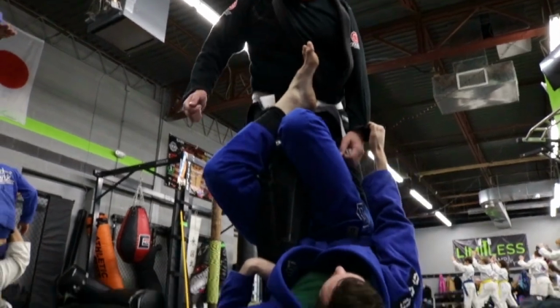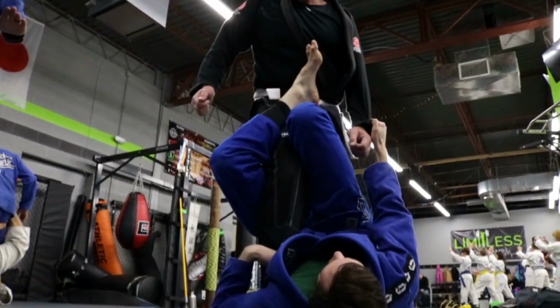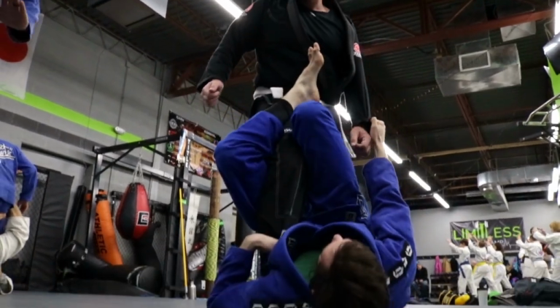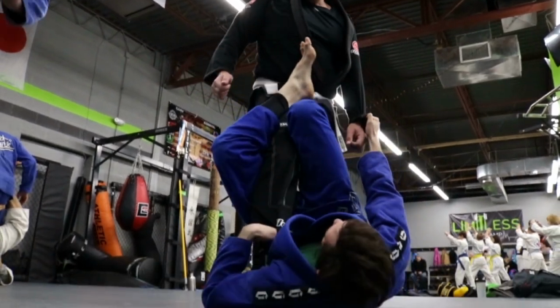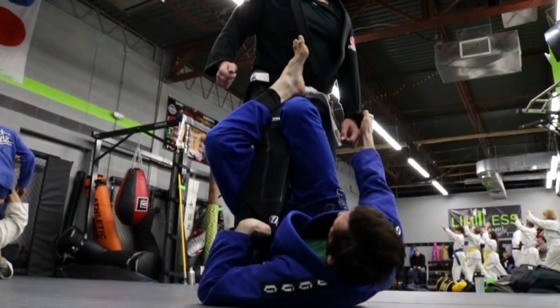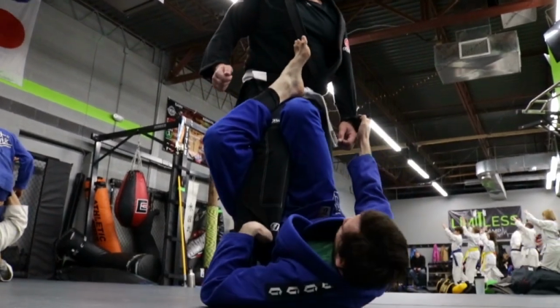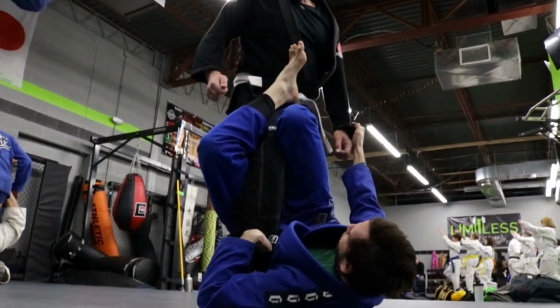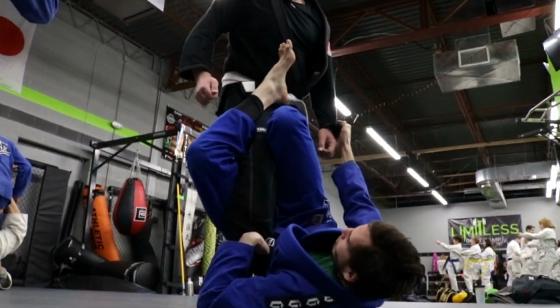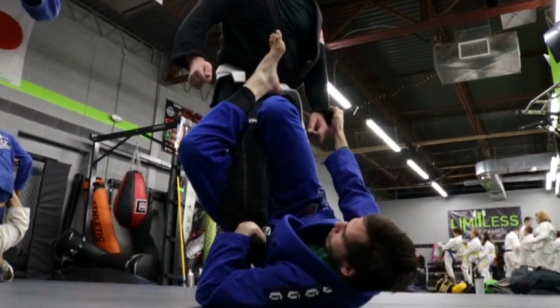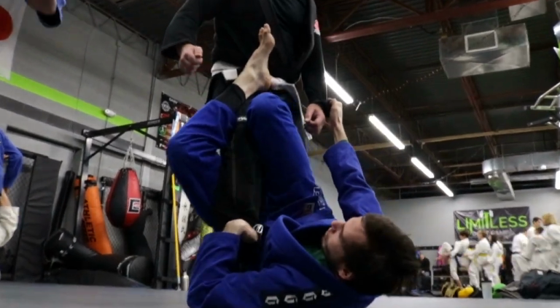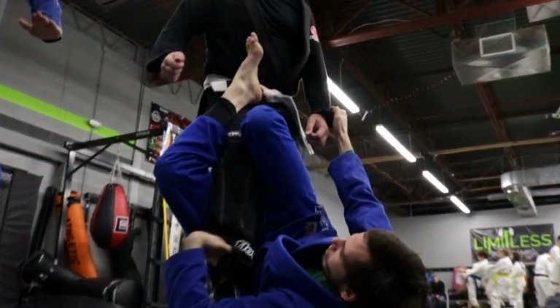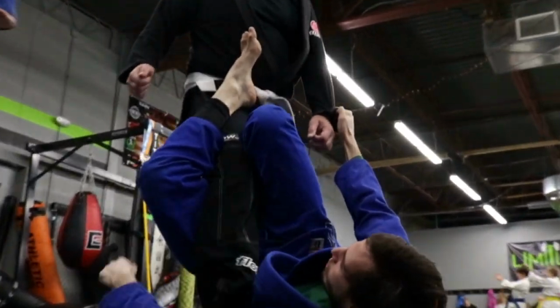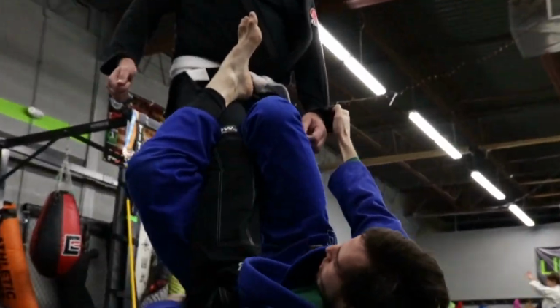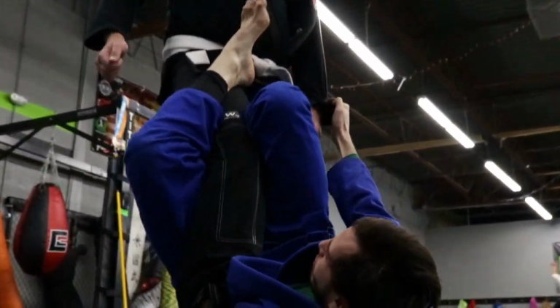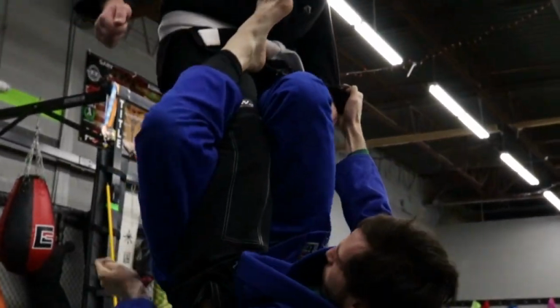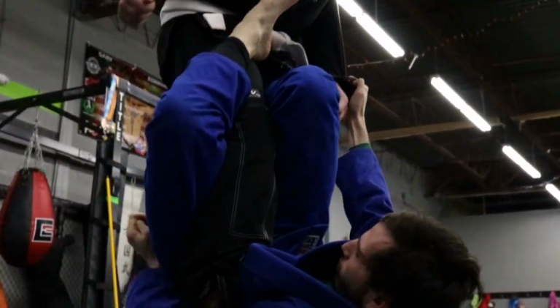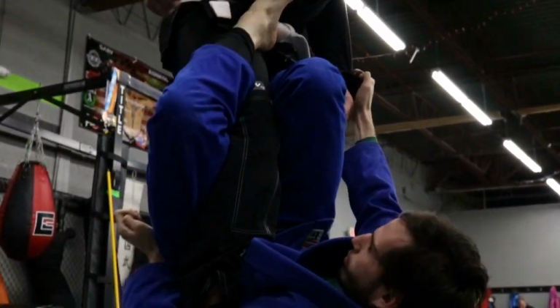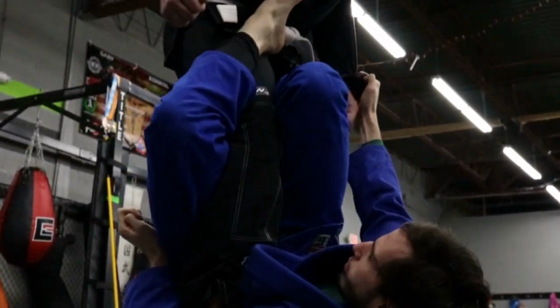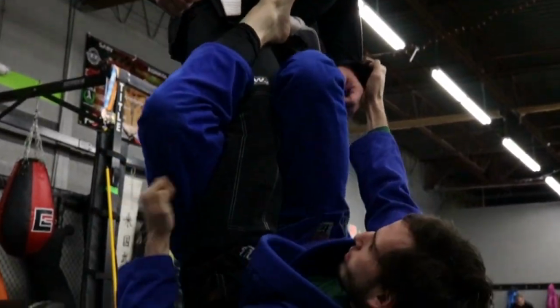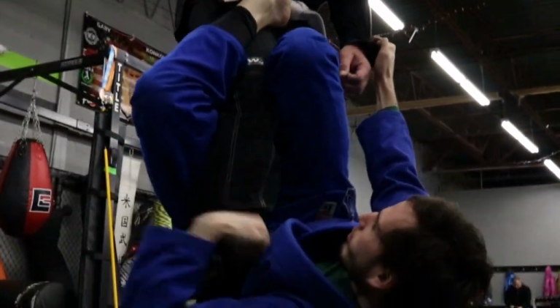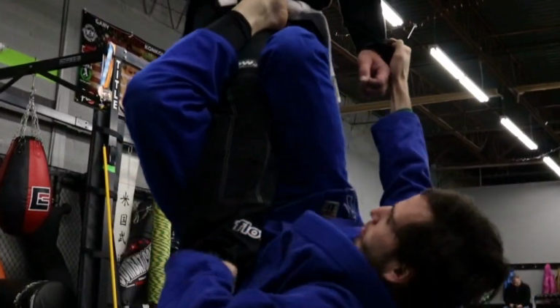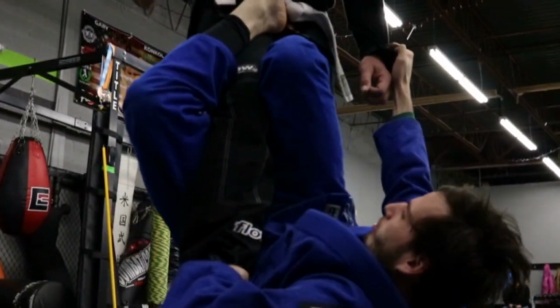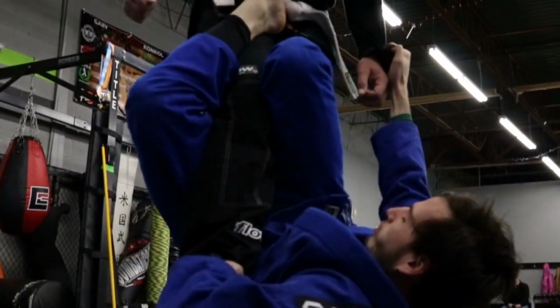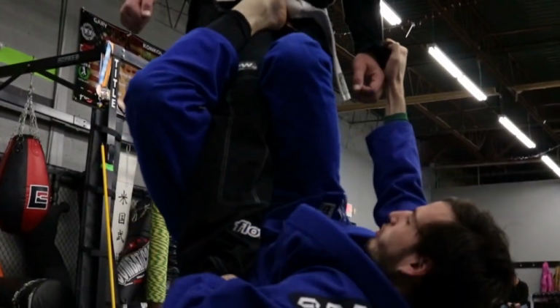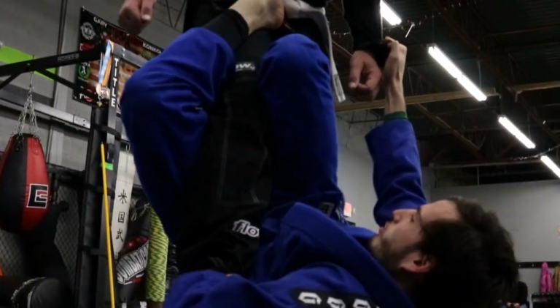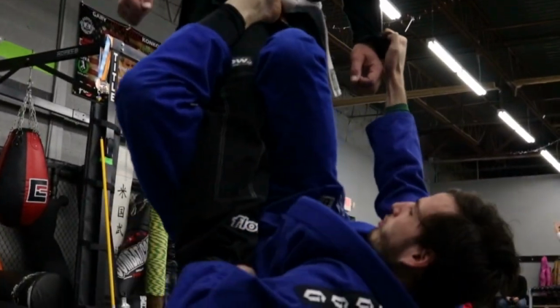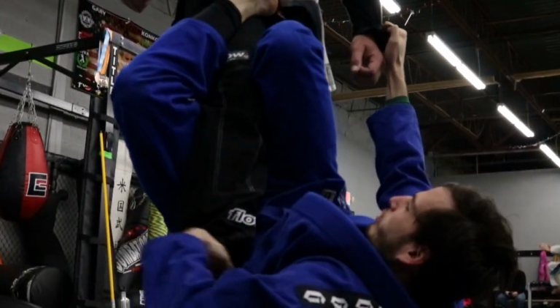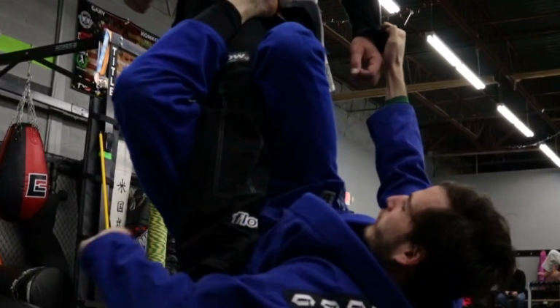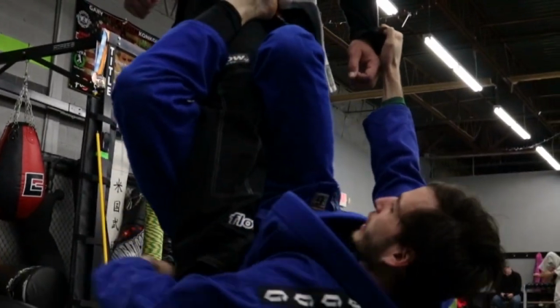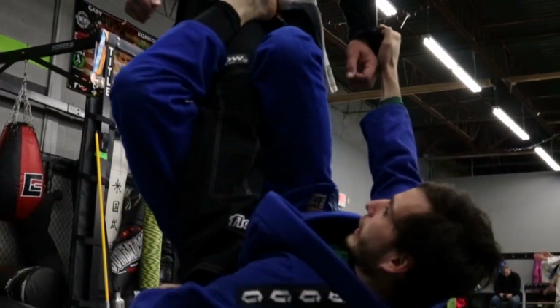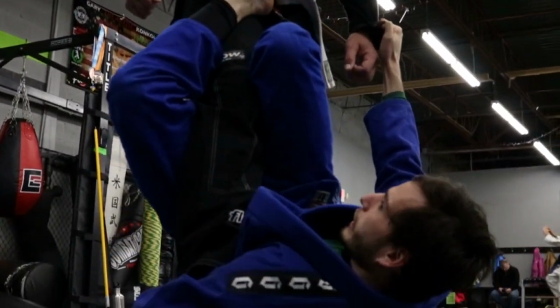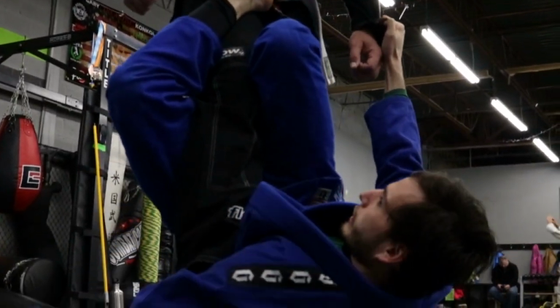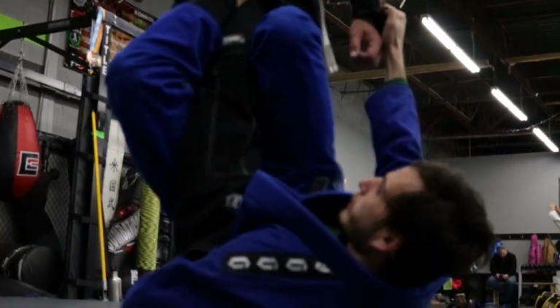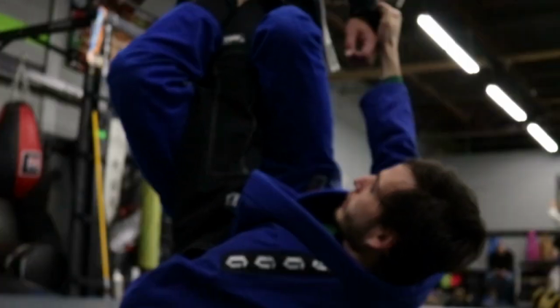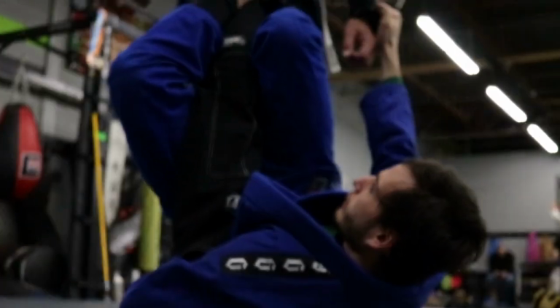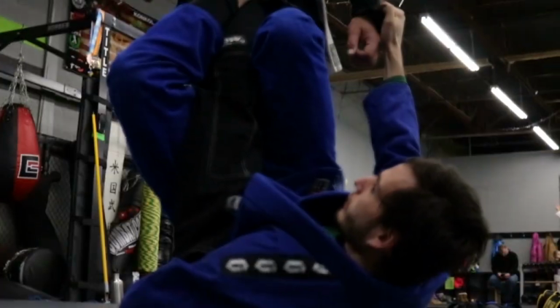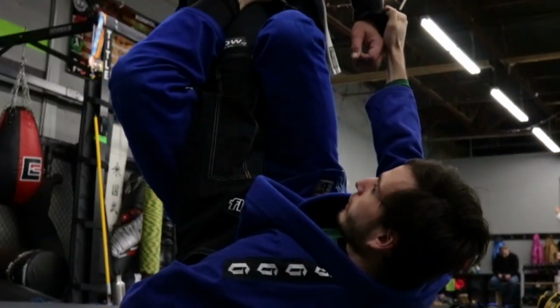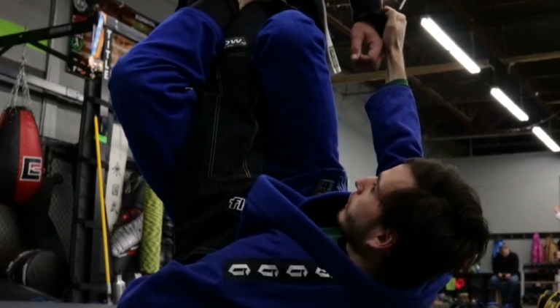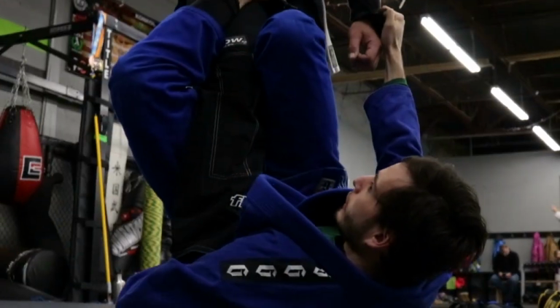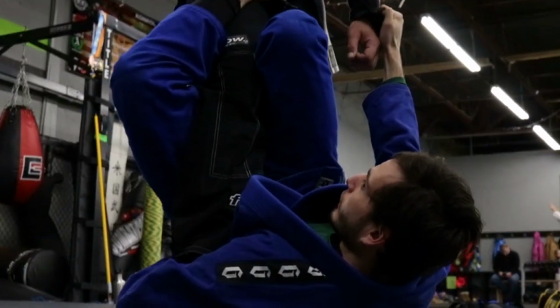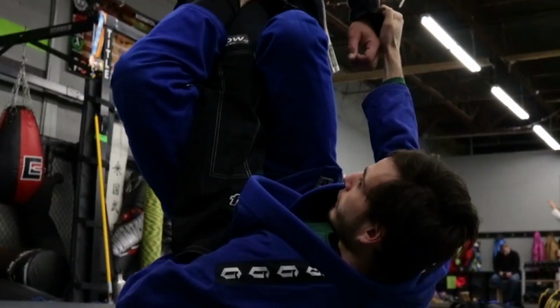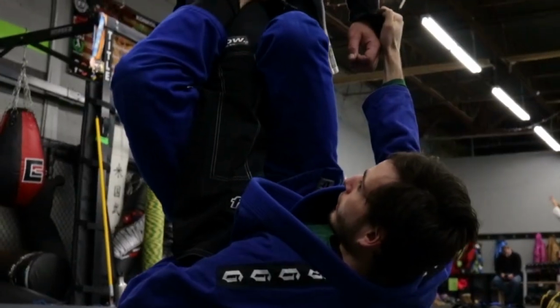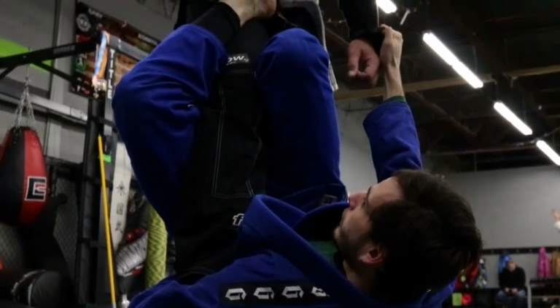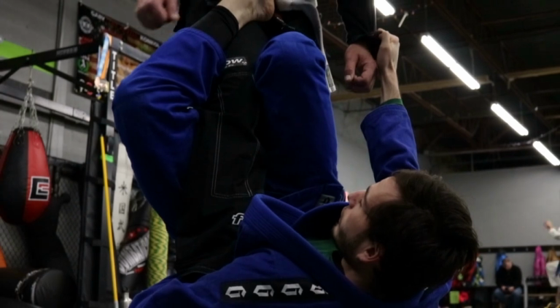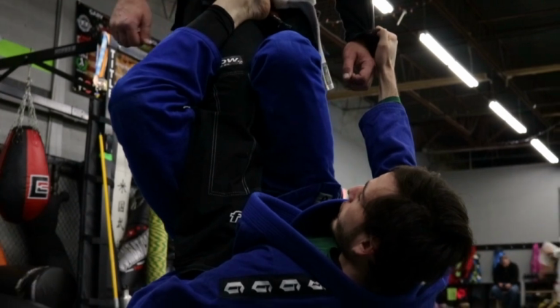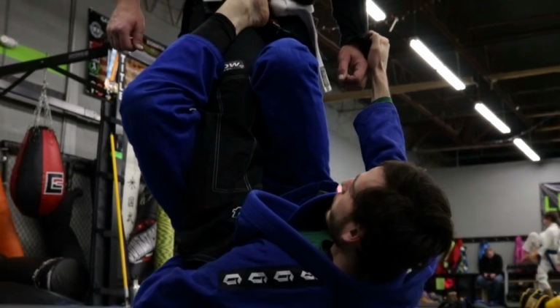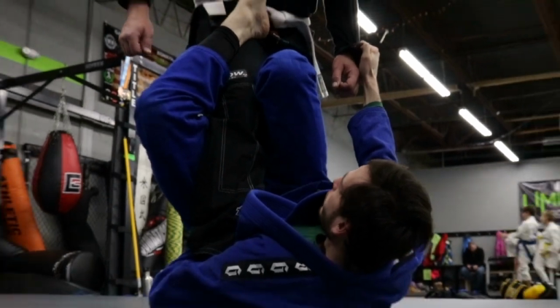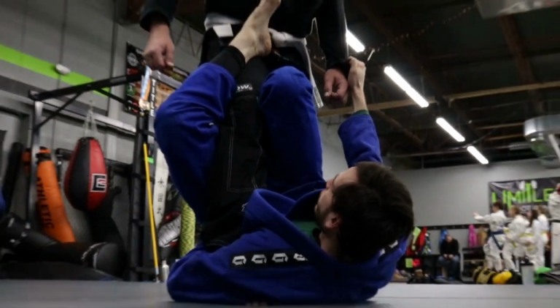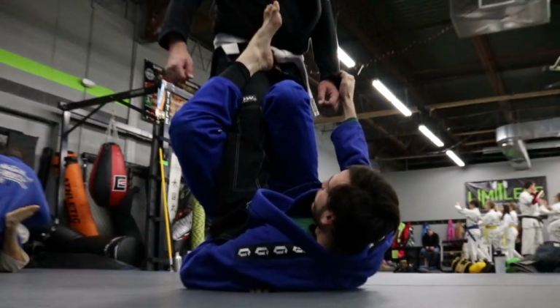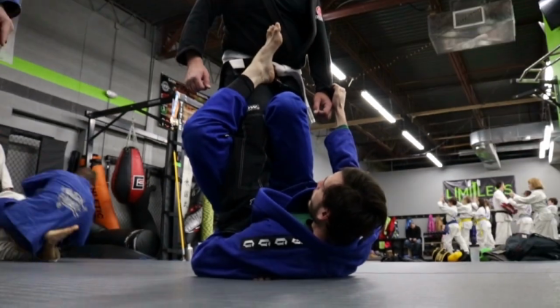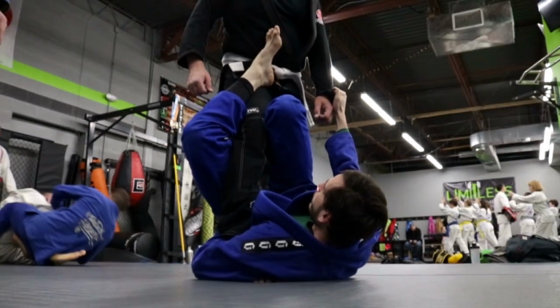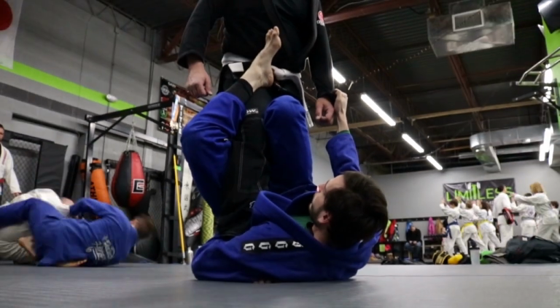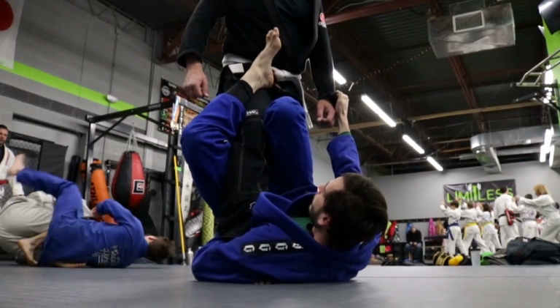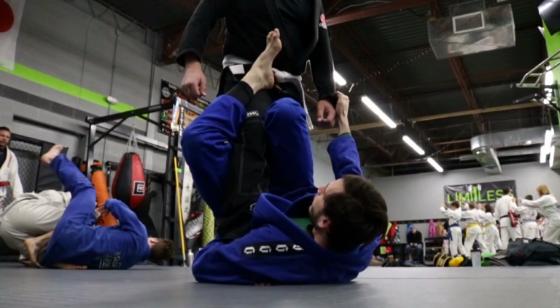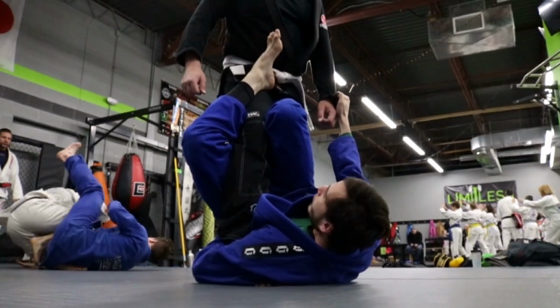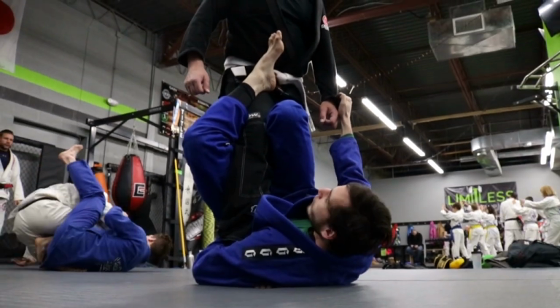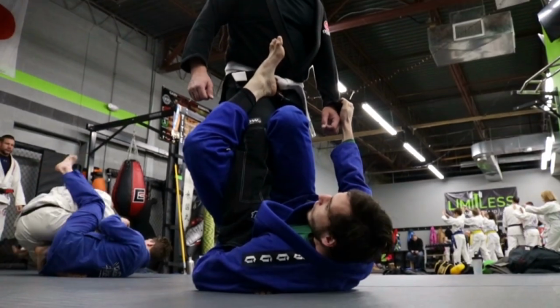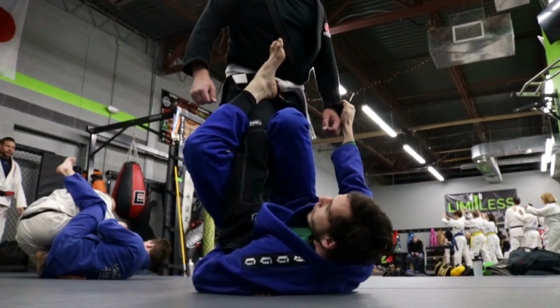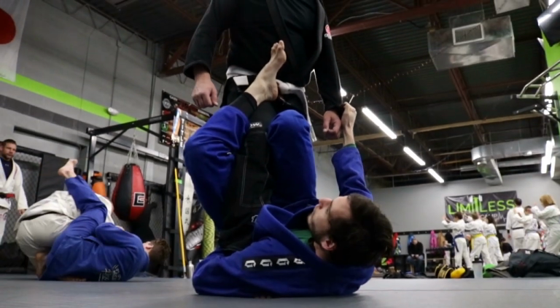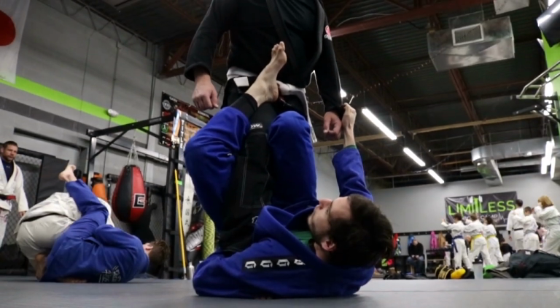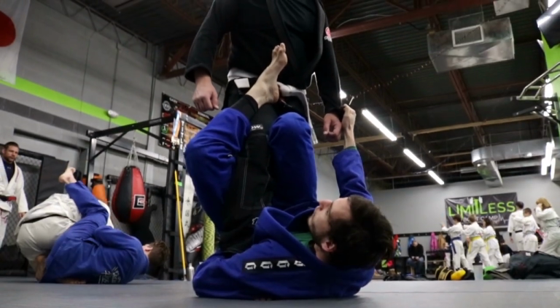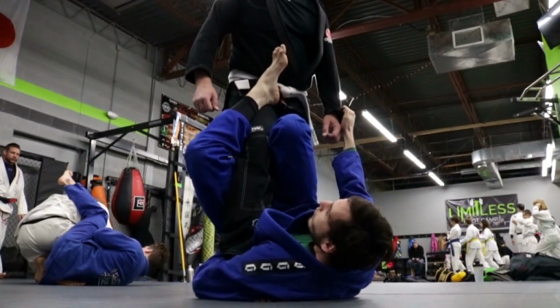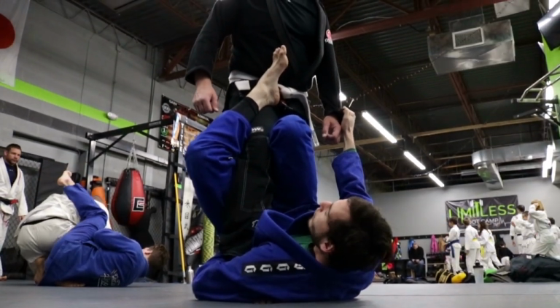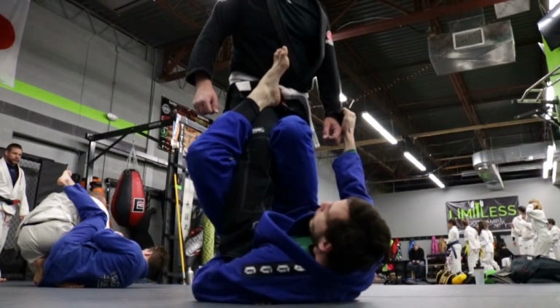Wrap your arm up for like an ankle lock — that way you can go right into the ankle lock.